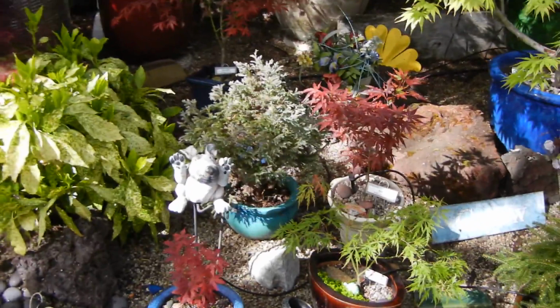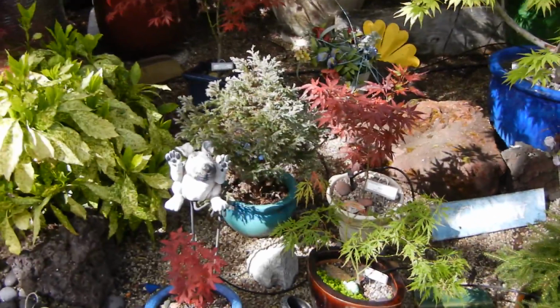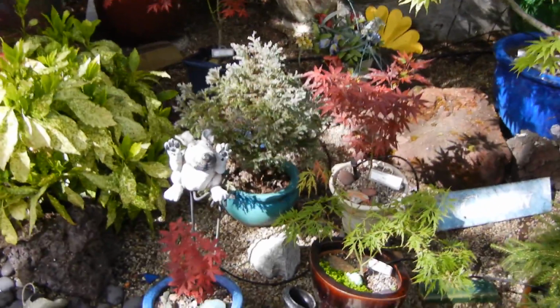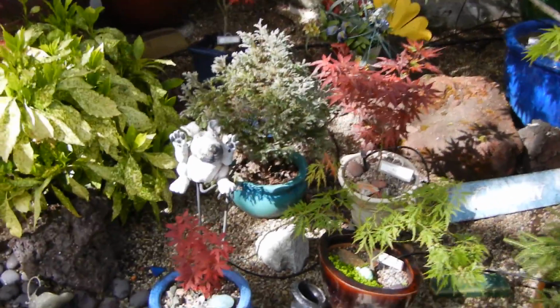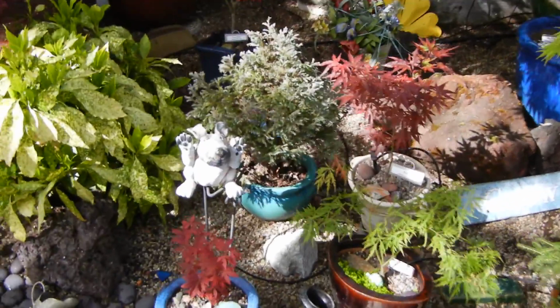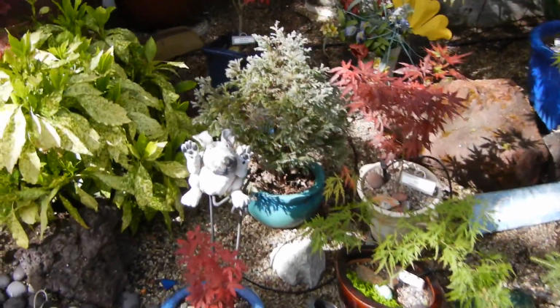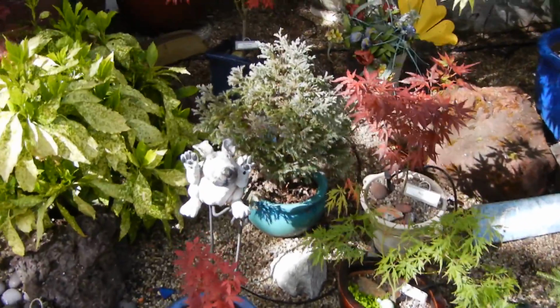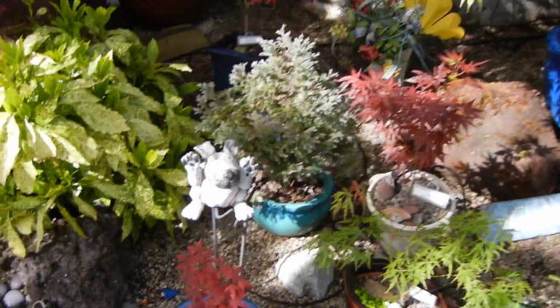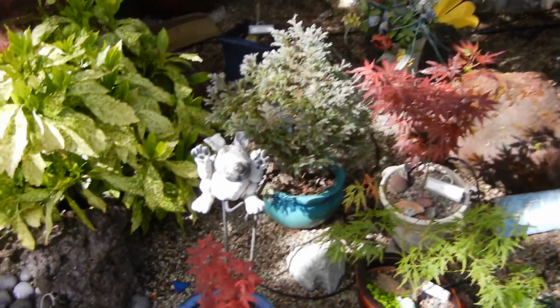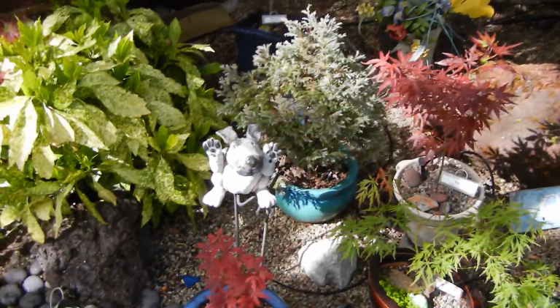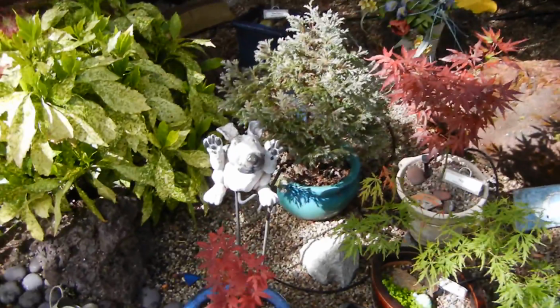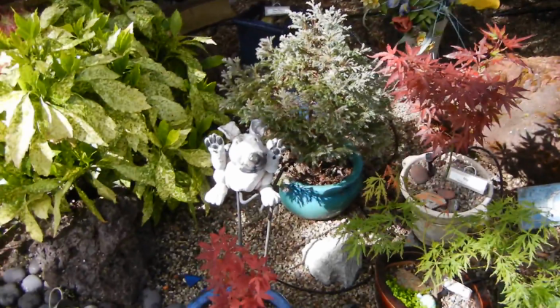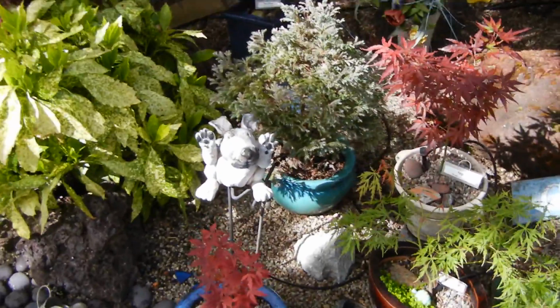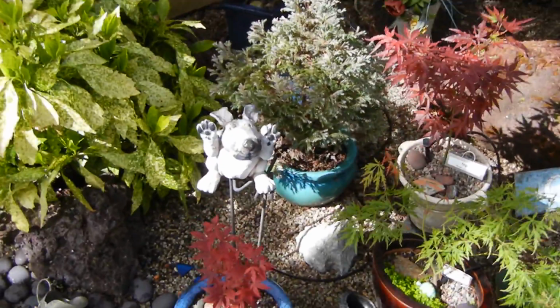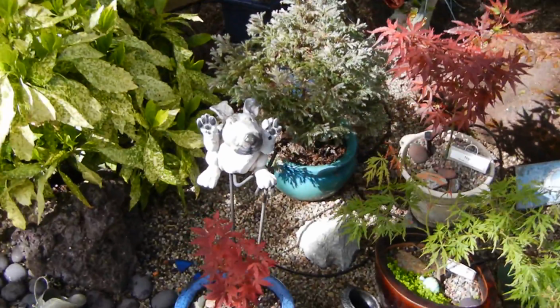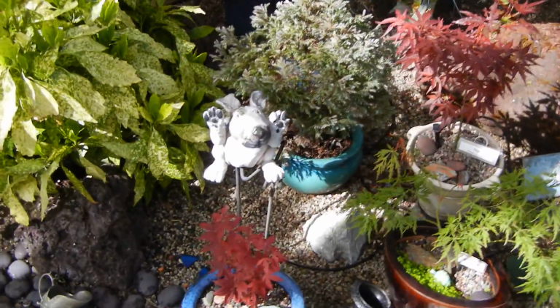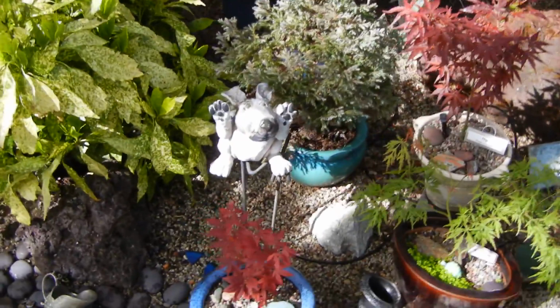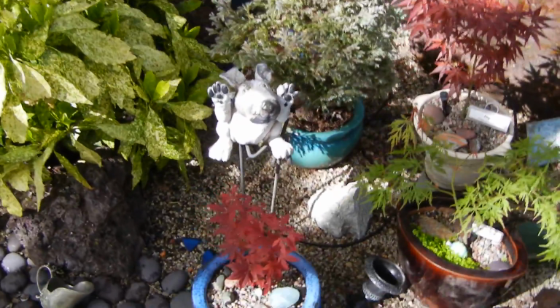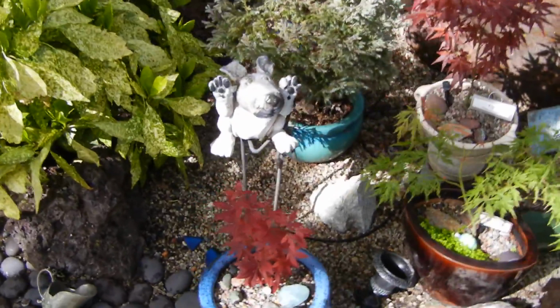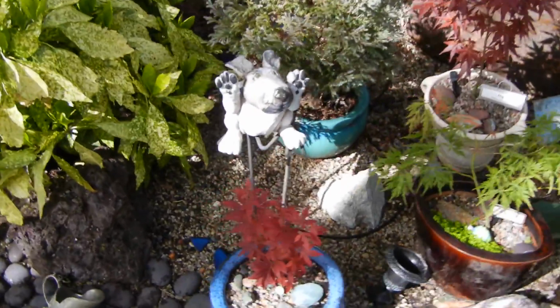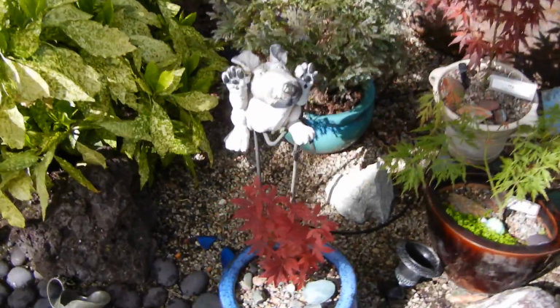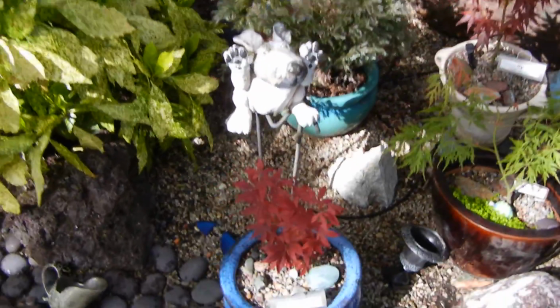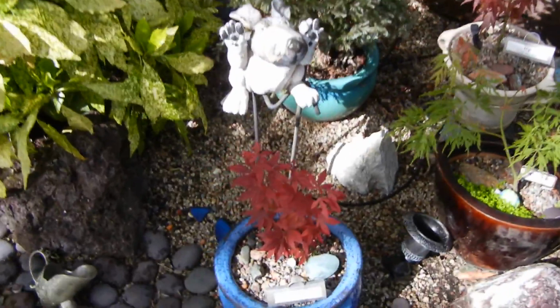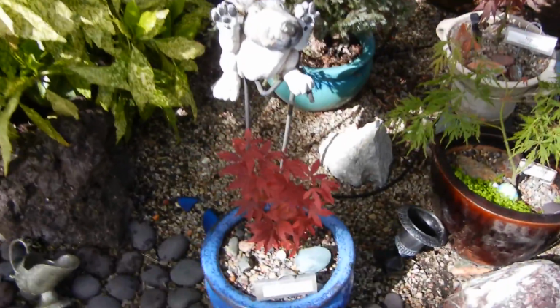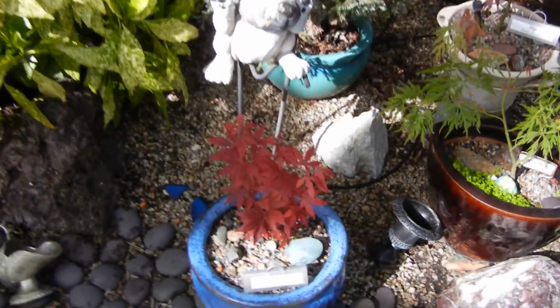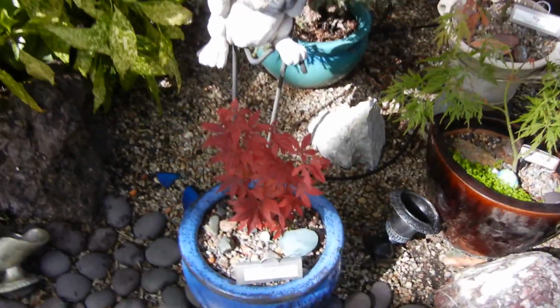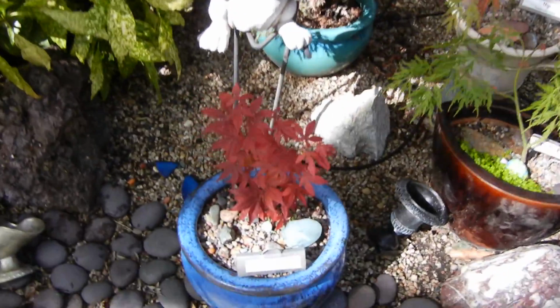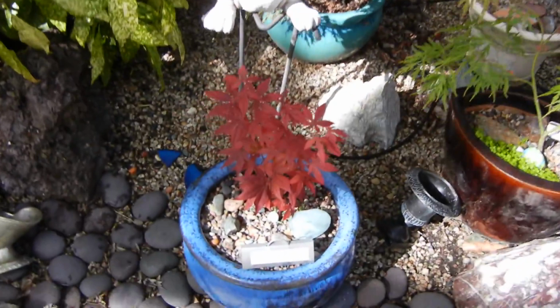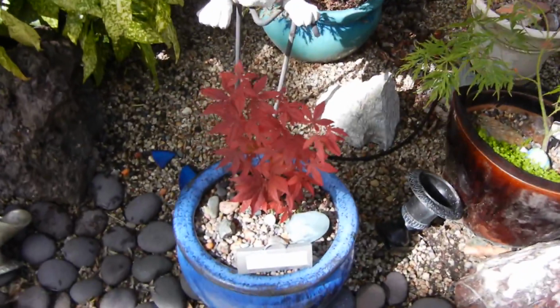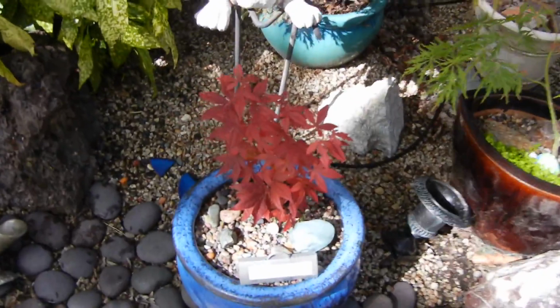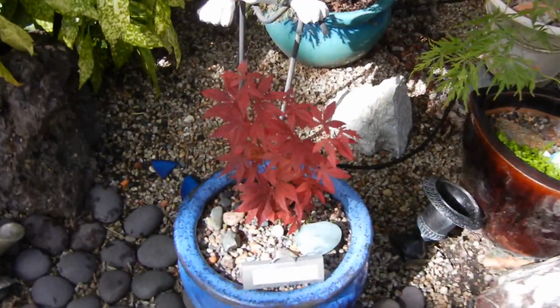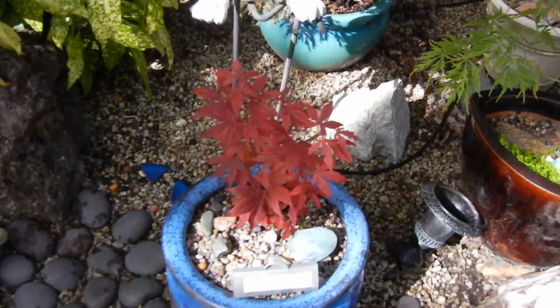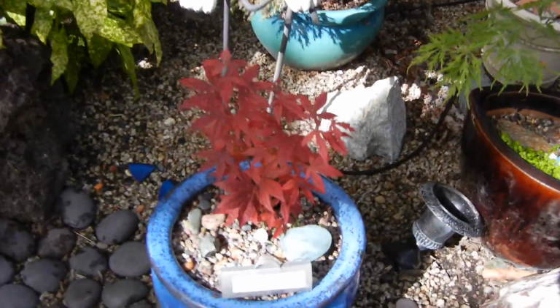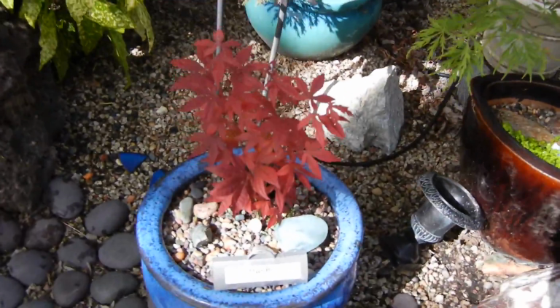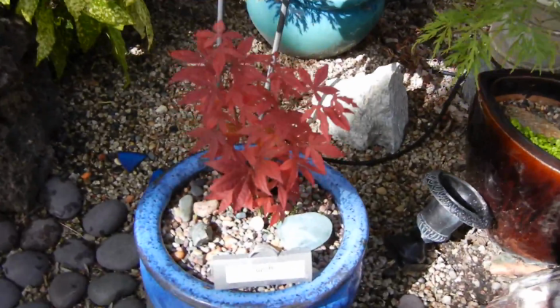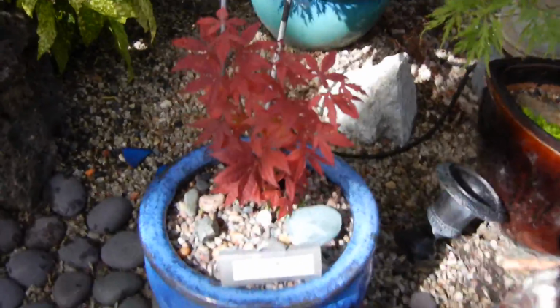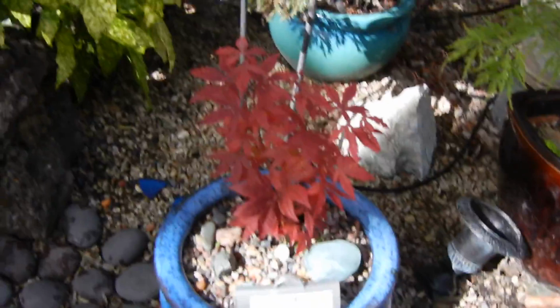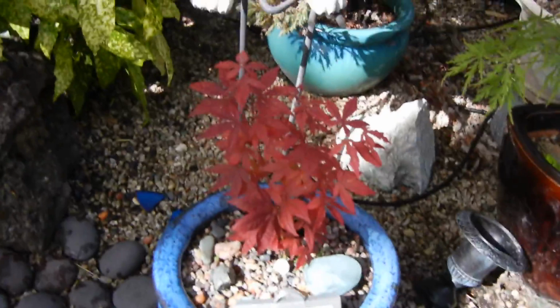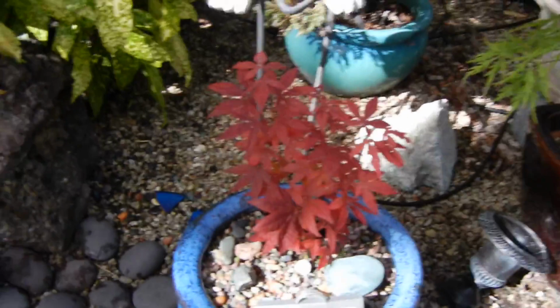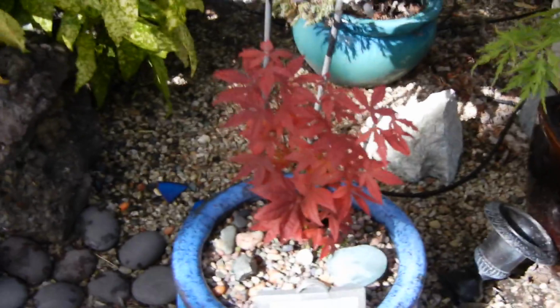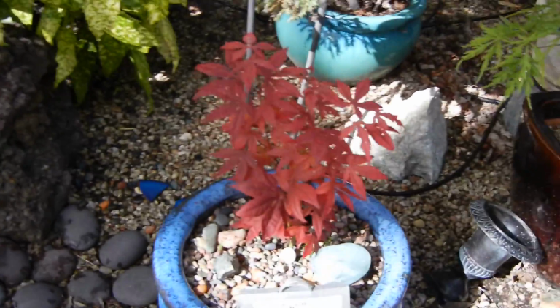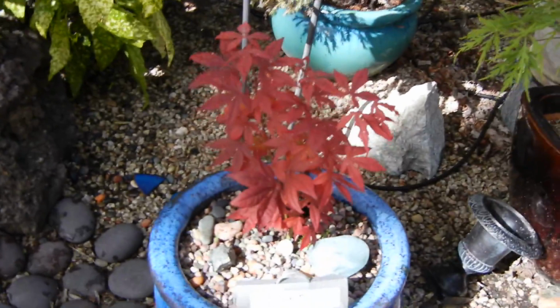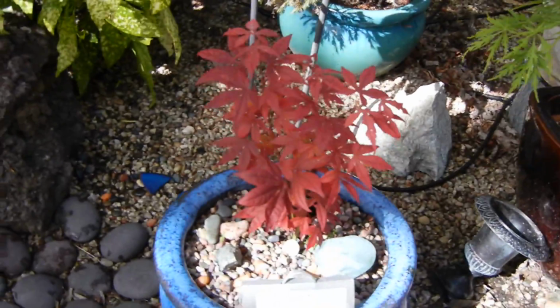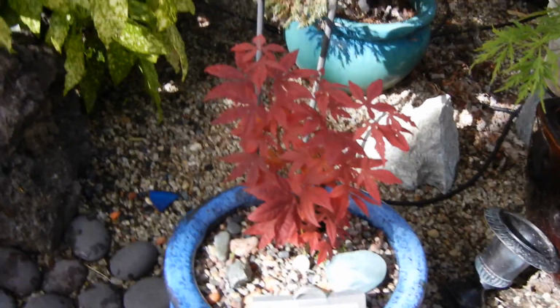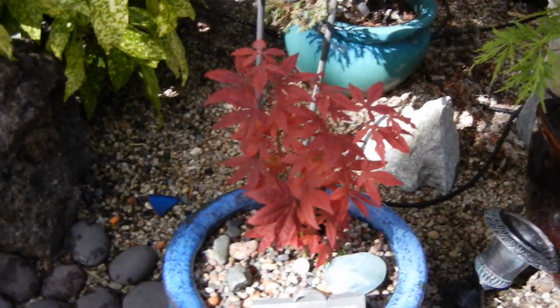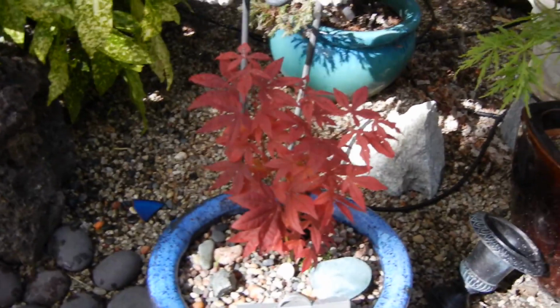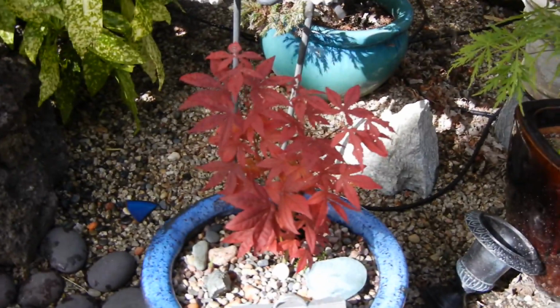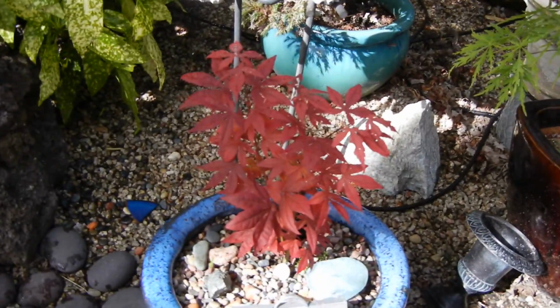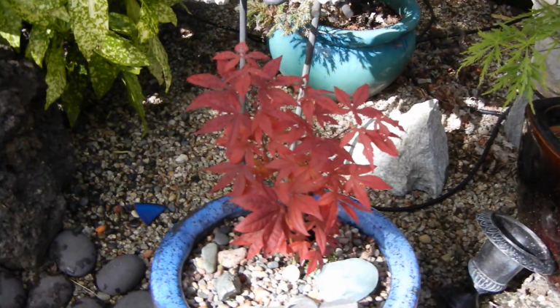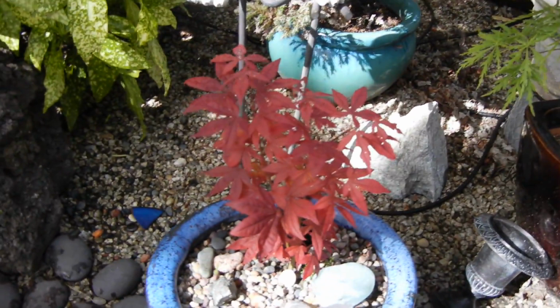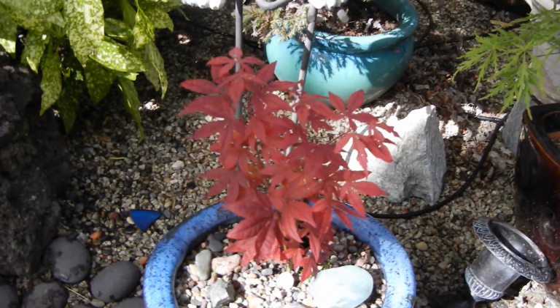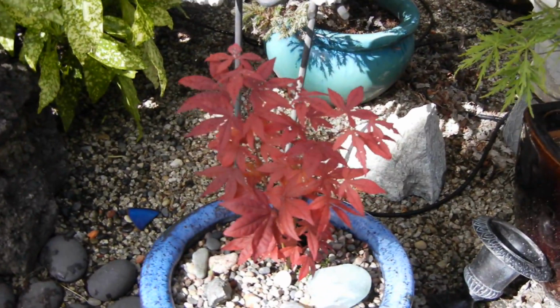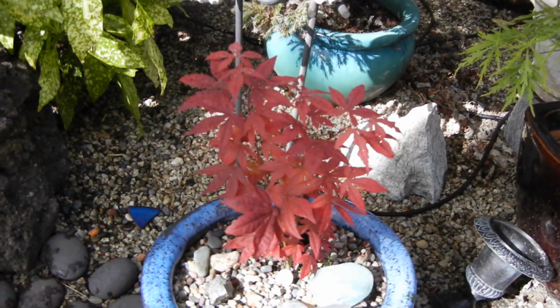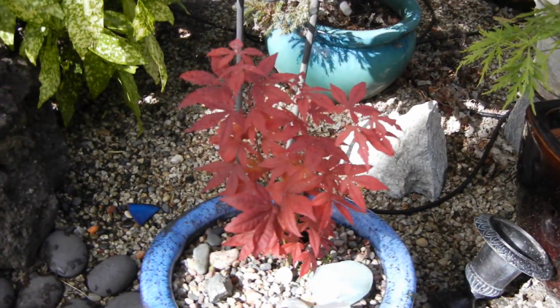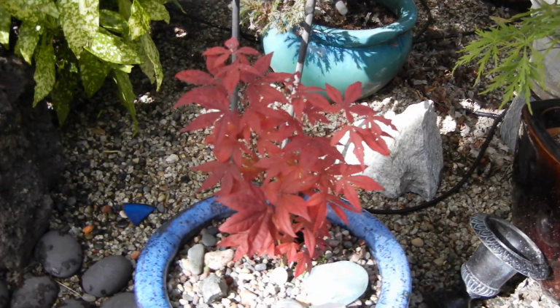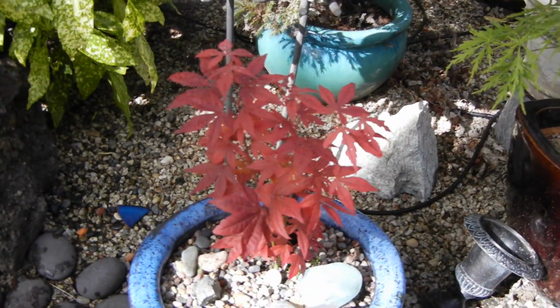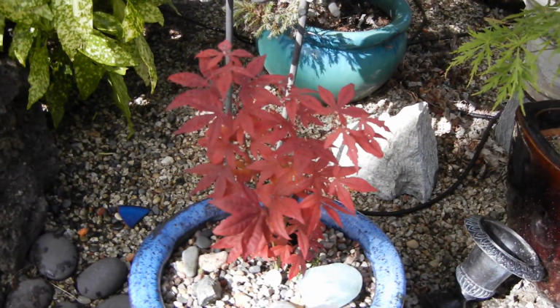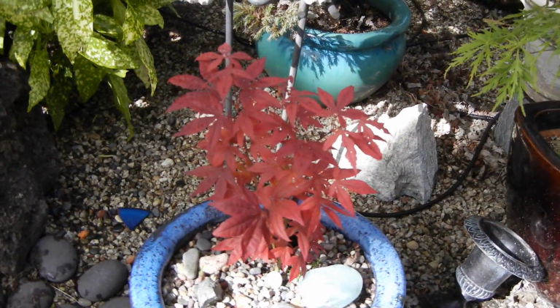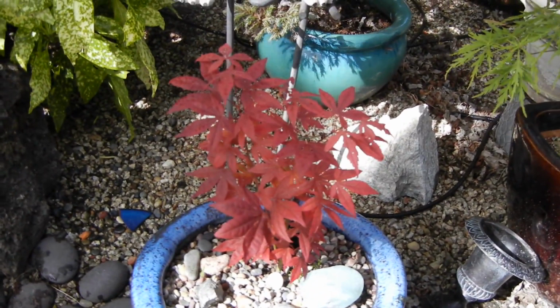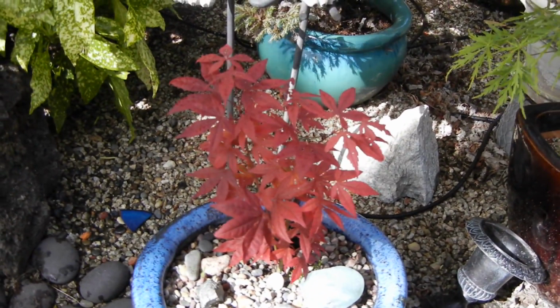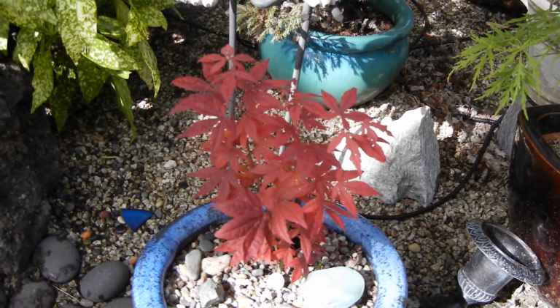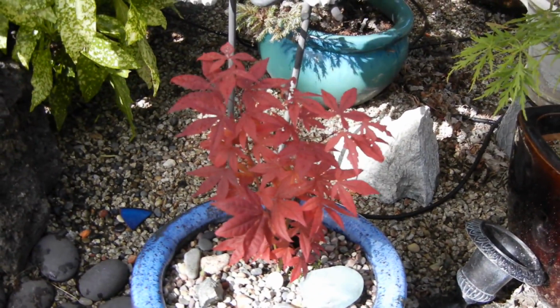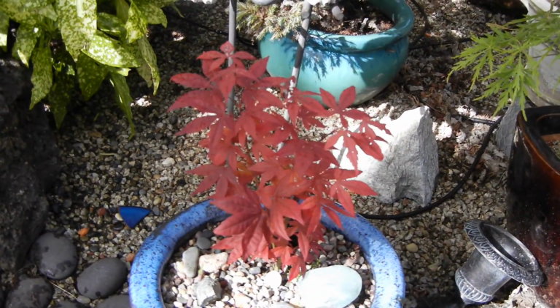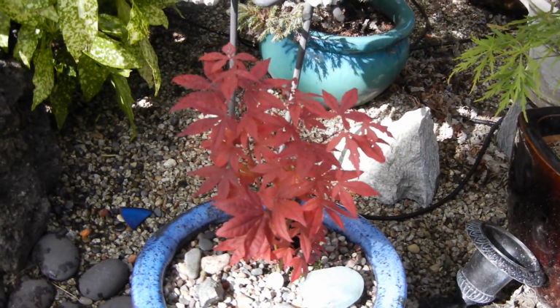That's Pumpkin, the pièce de résistance. This is Sushi, the first and only baby of Nagano, the first tree.